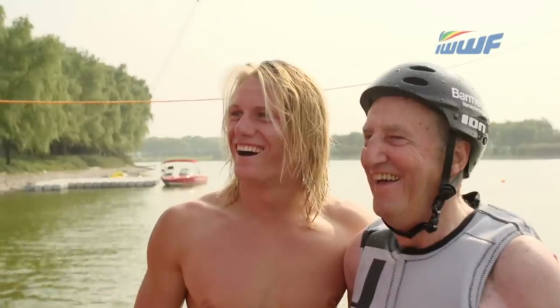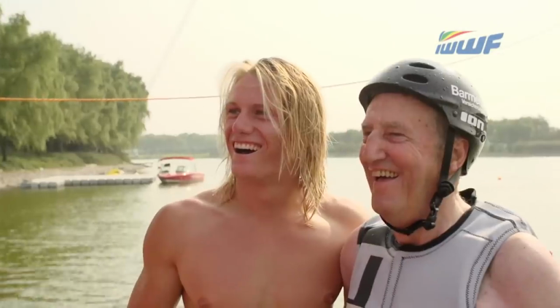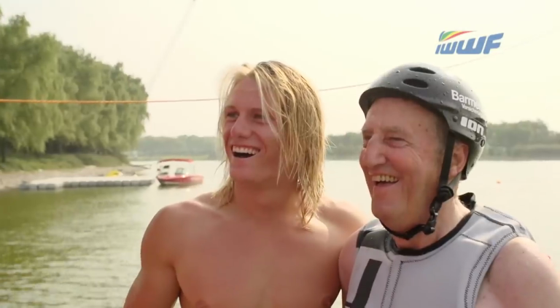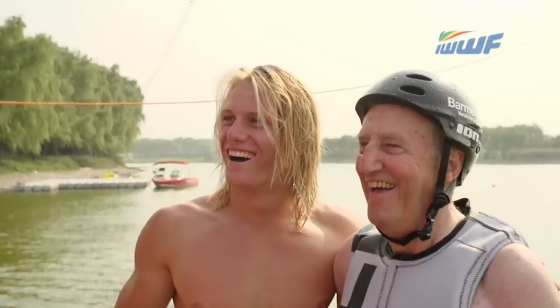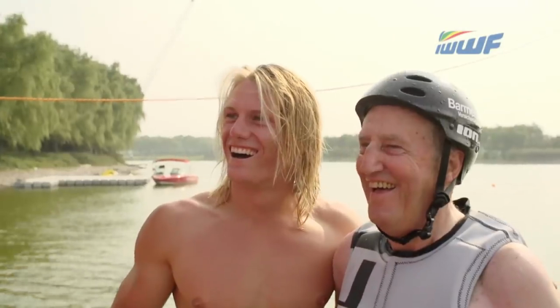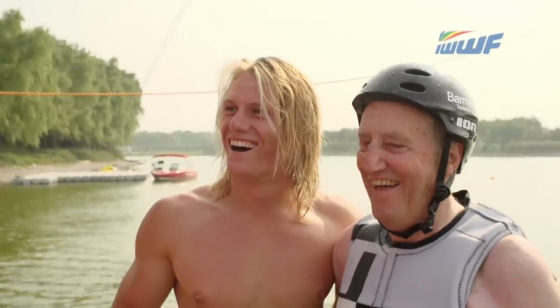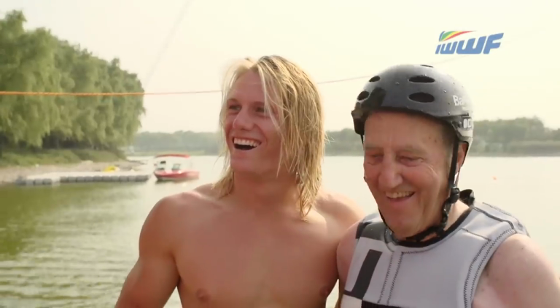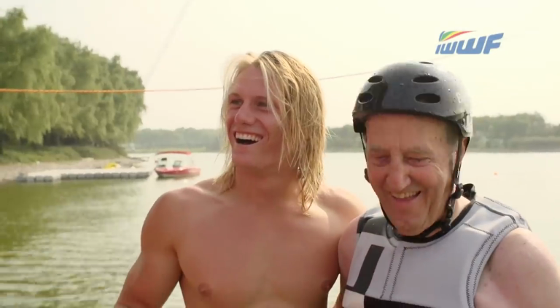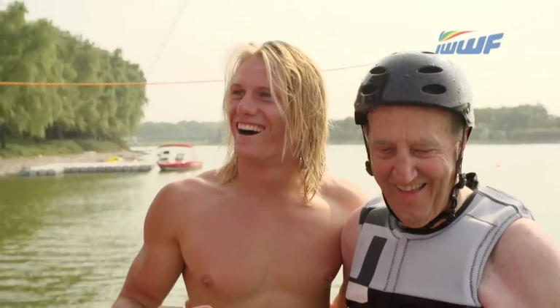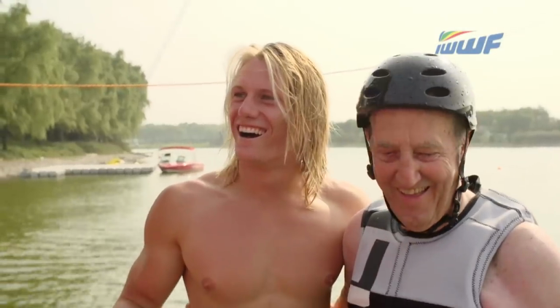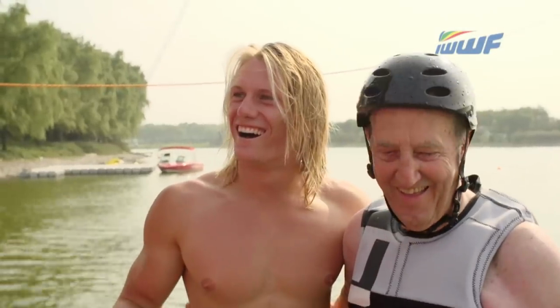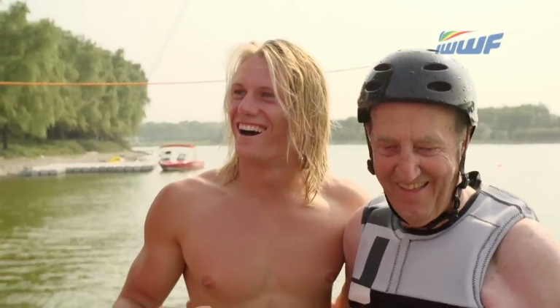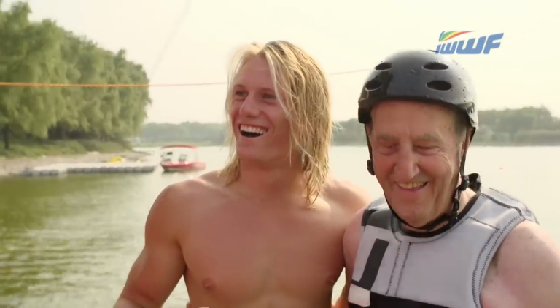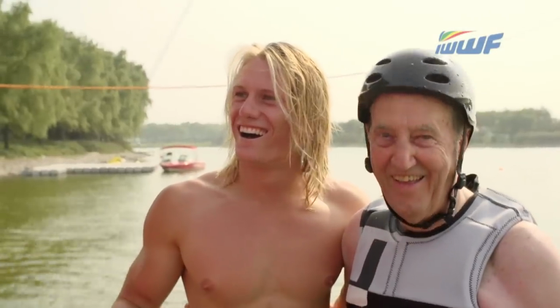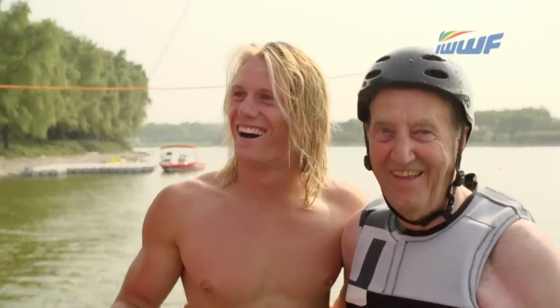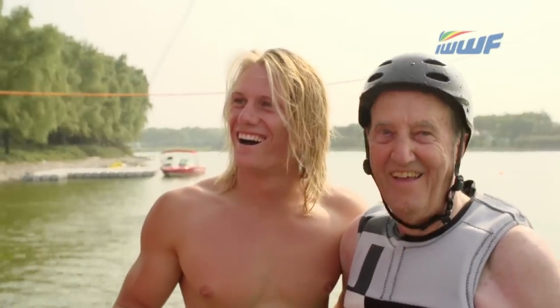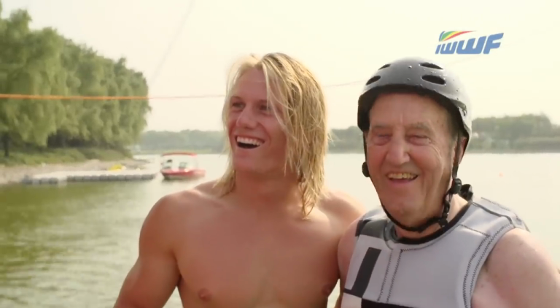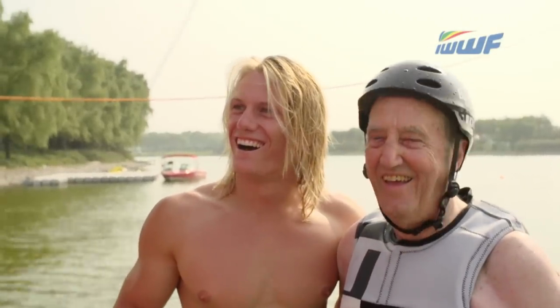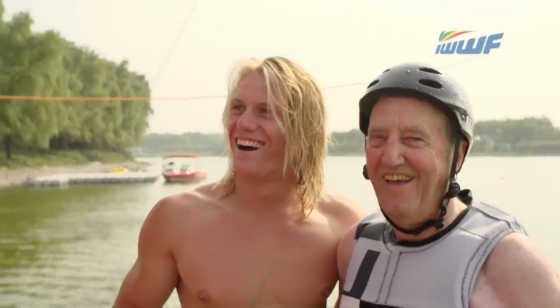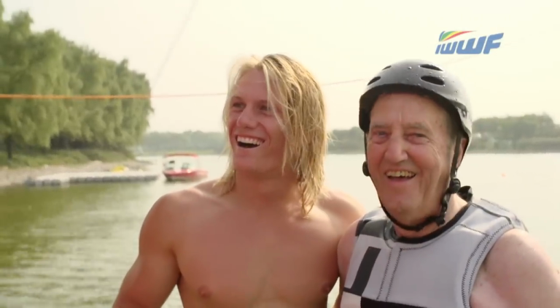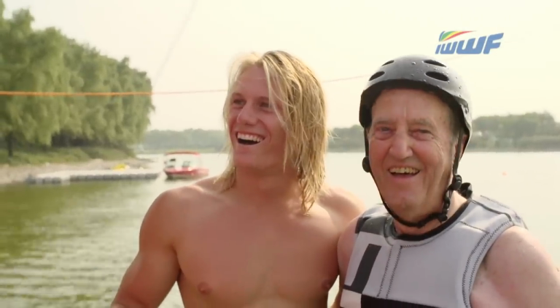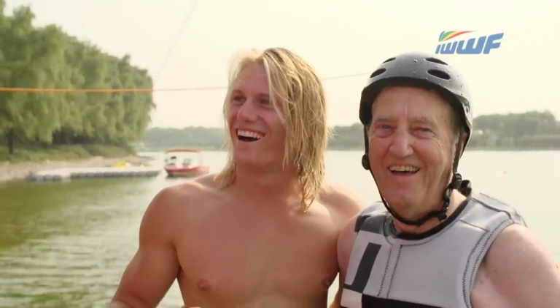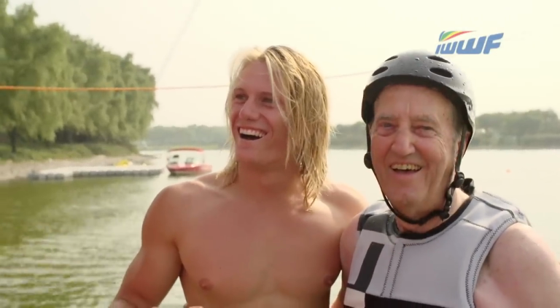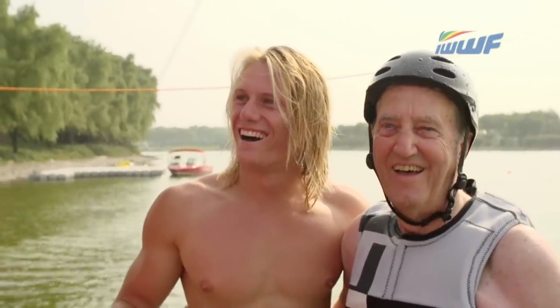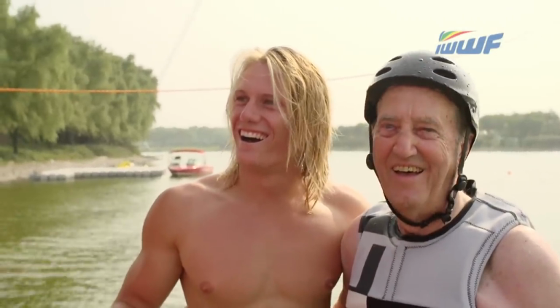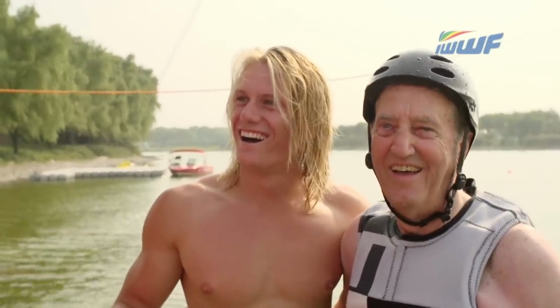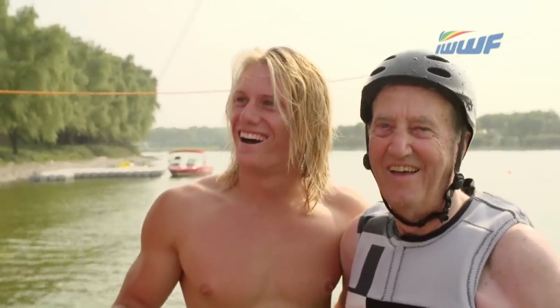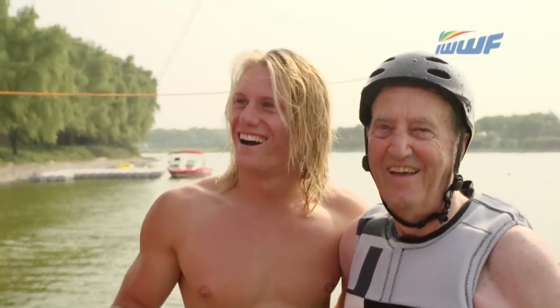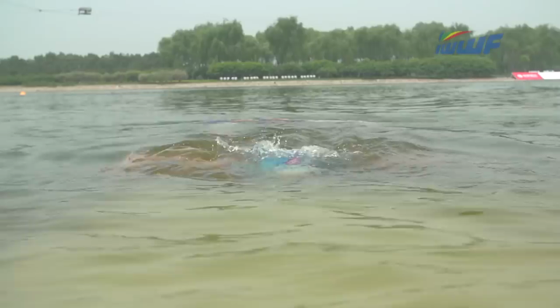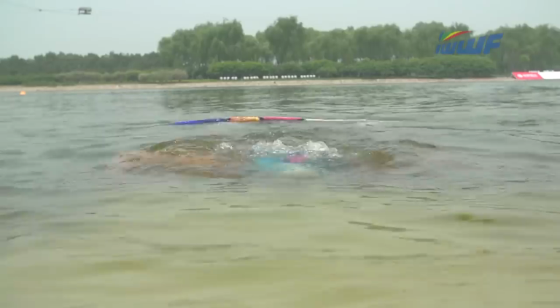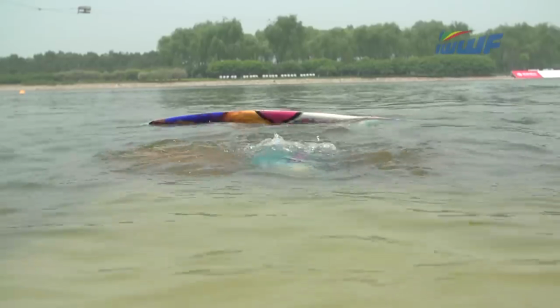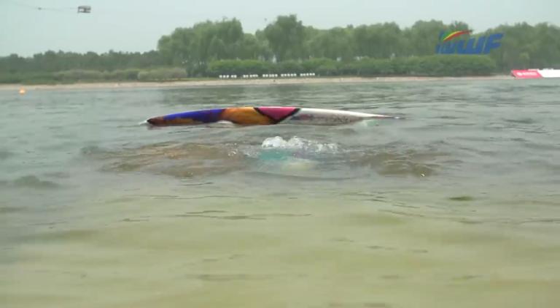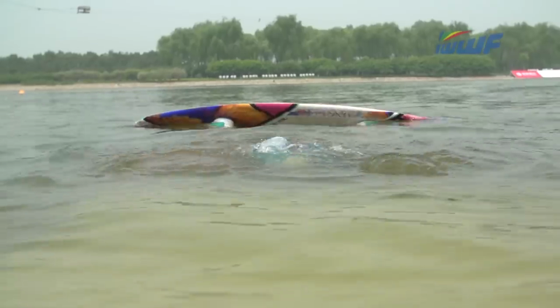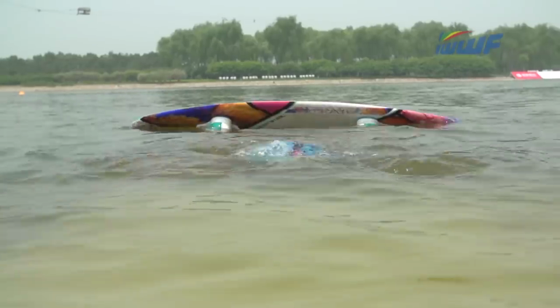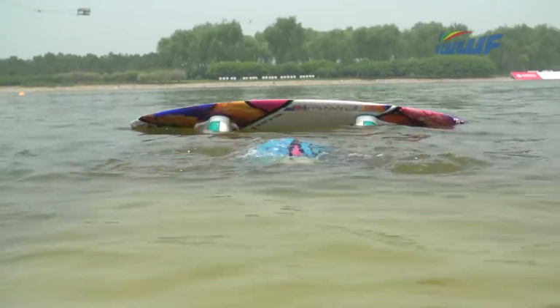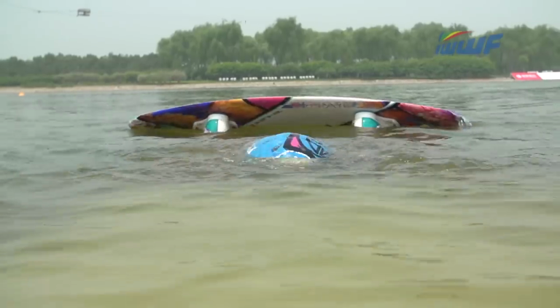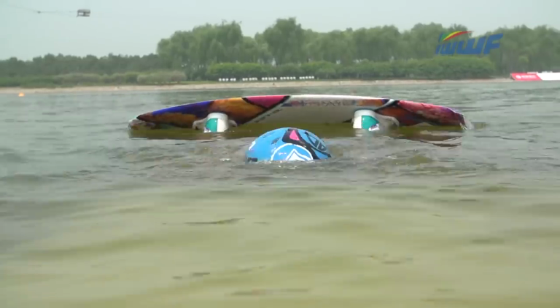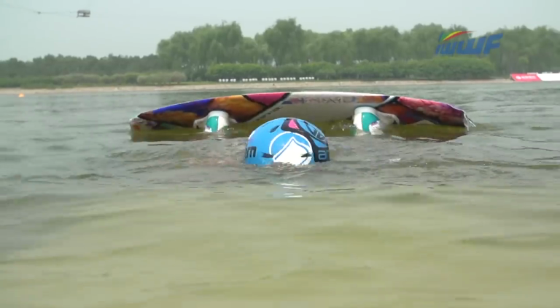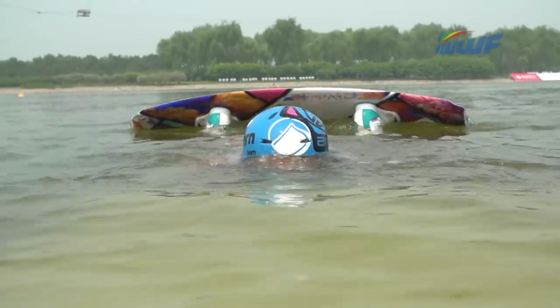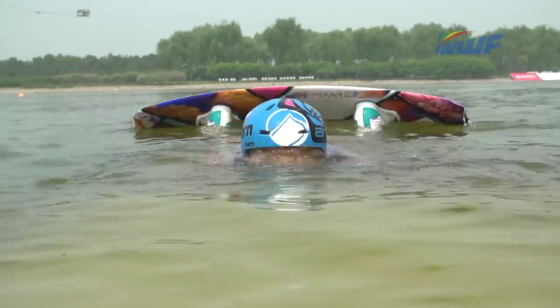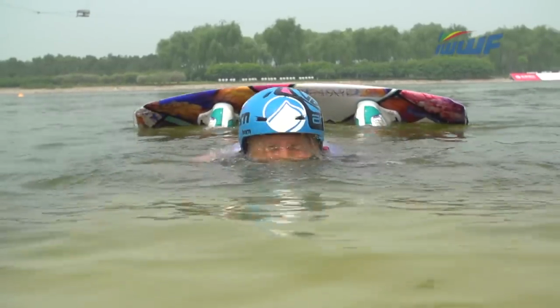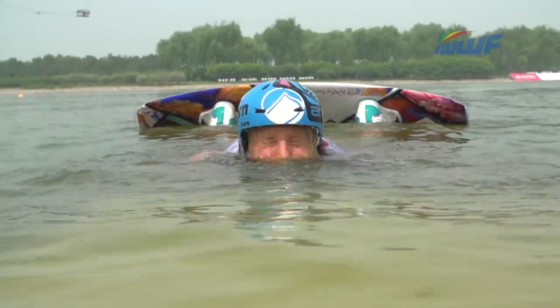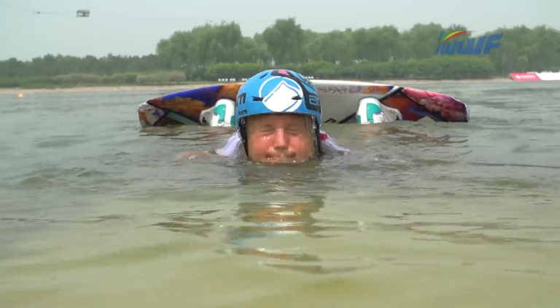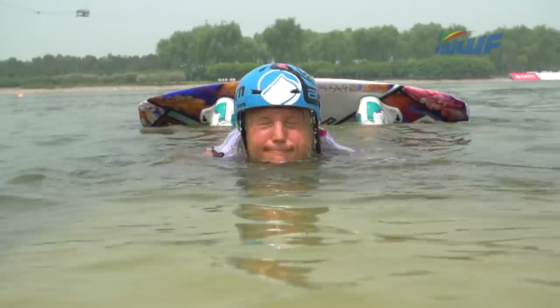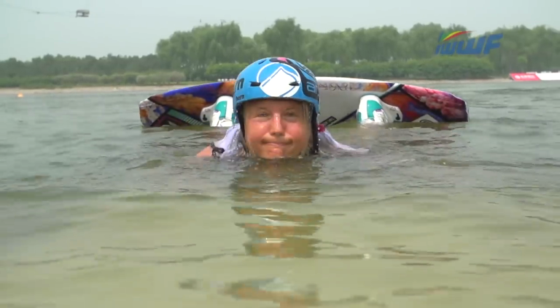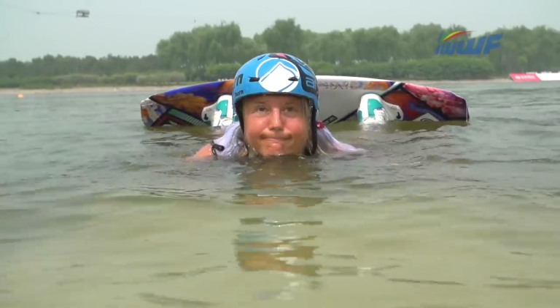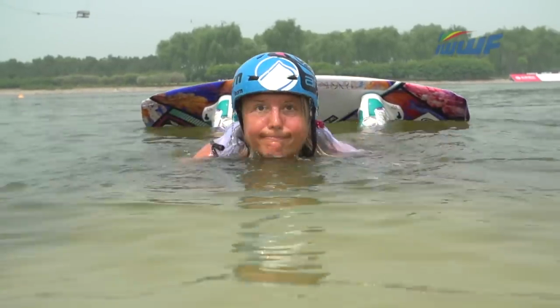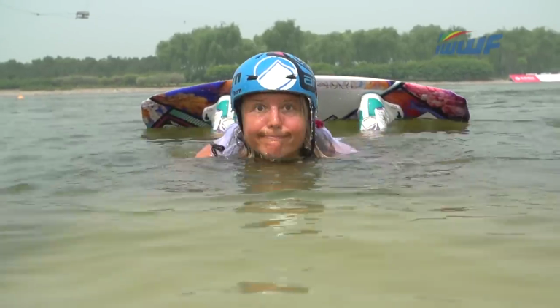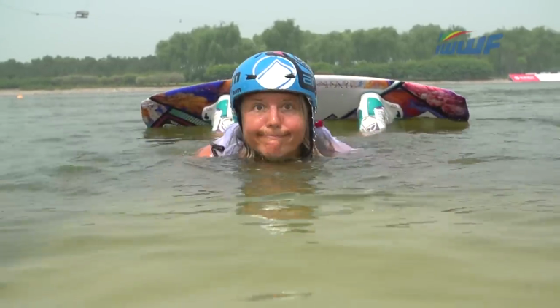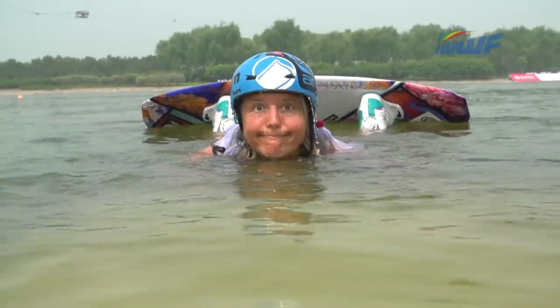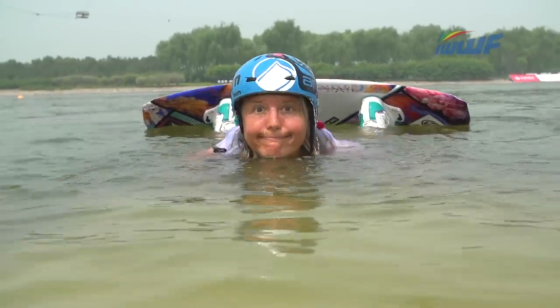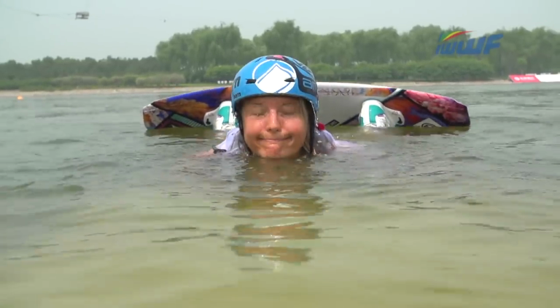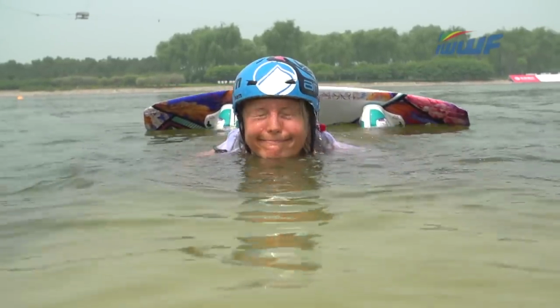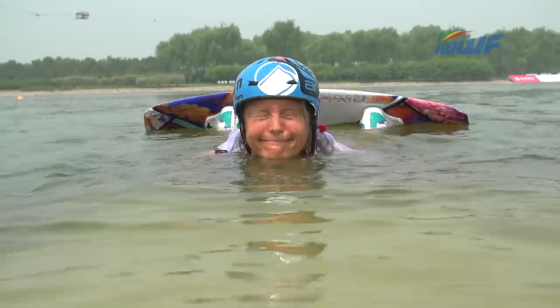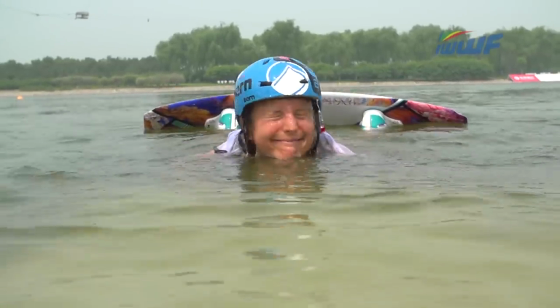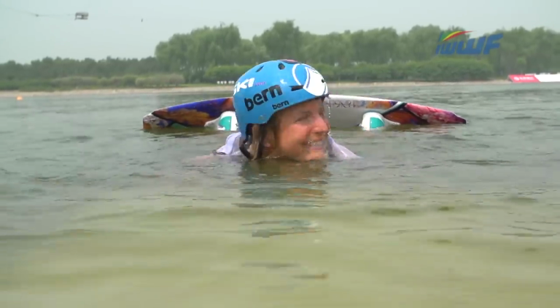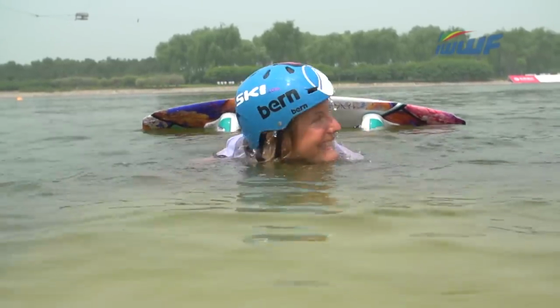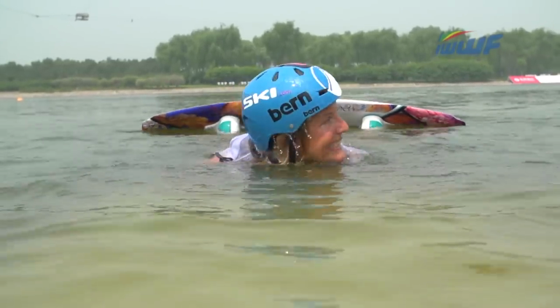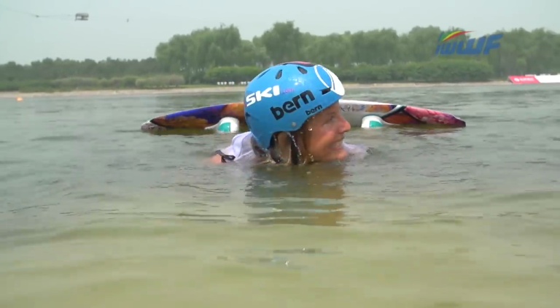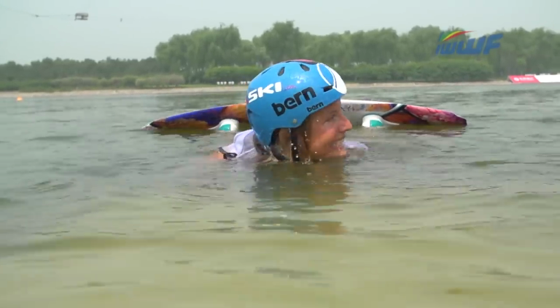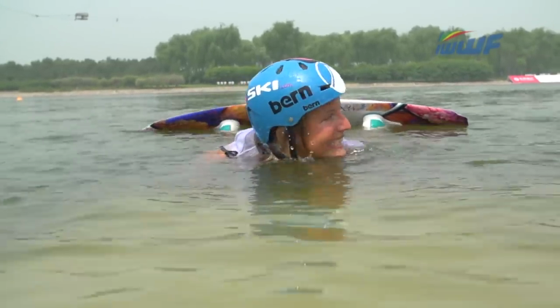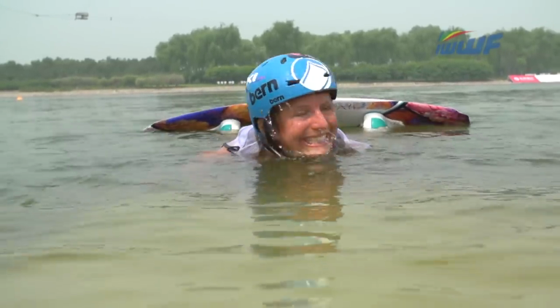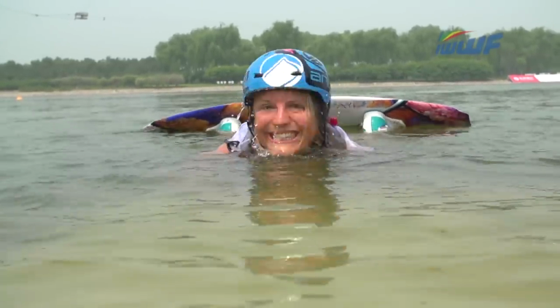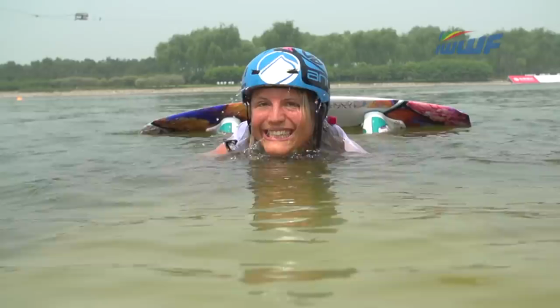Well, that's it for the 40th IWWF World Cup — join us again next time for all the action.